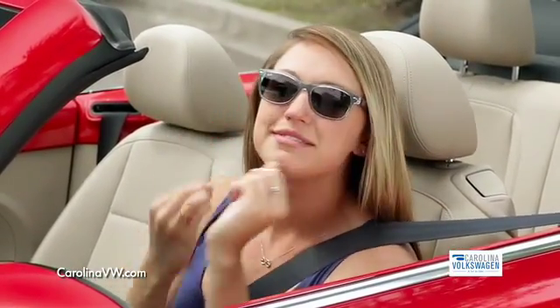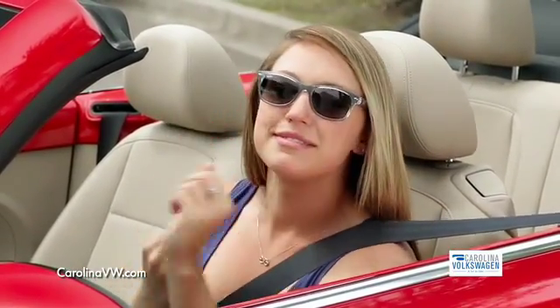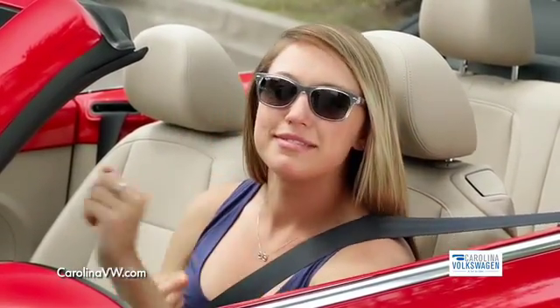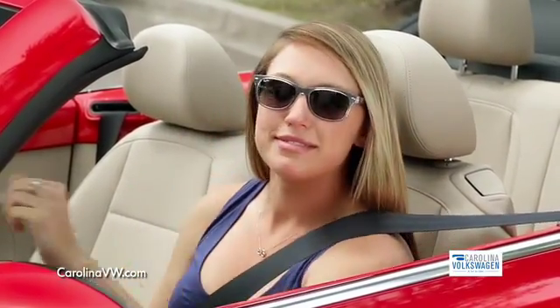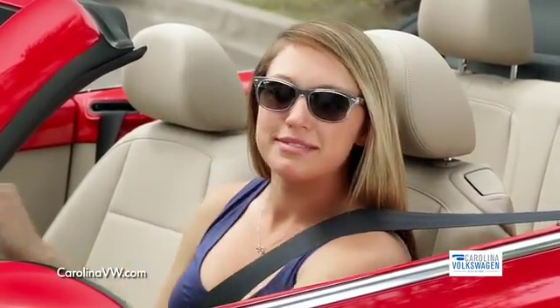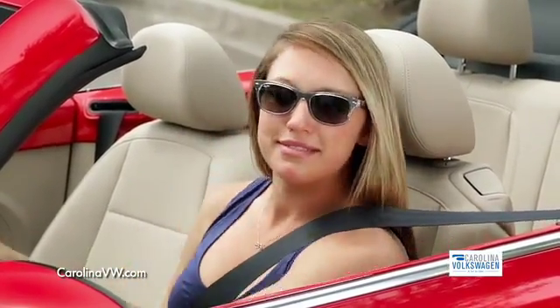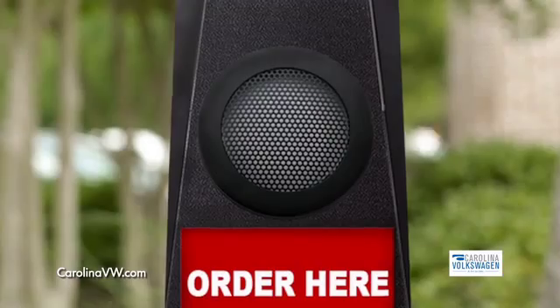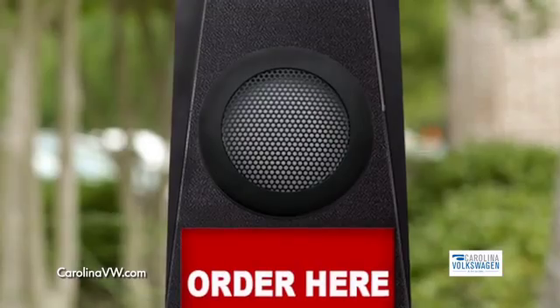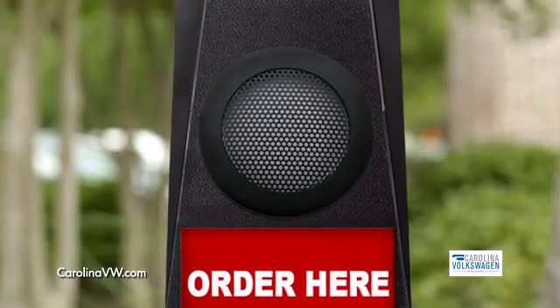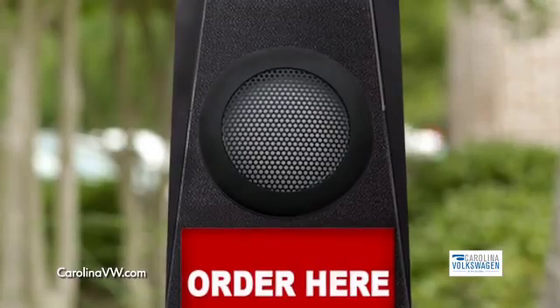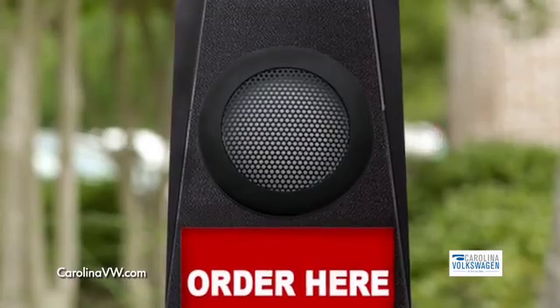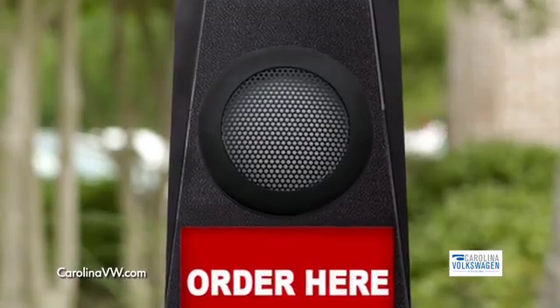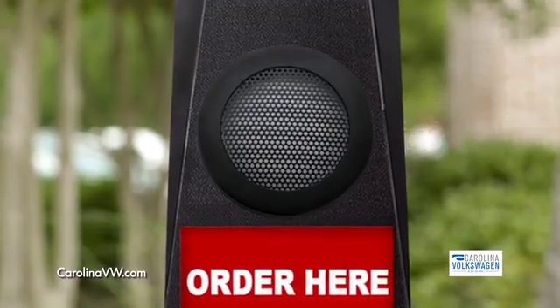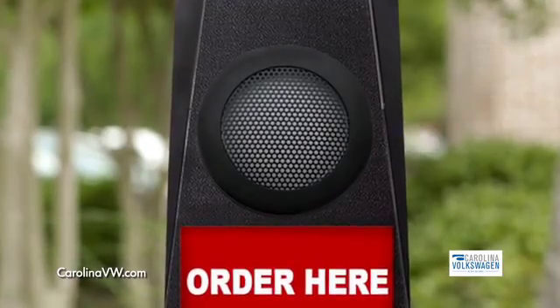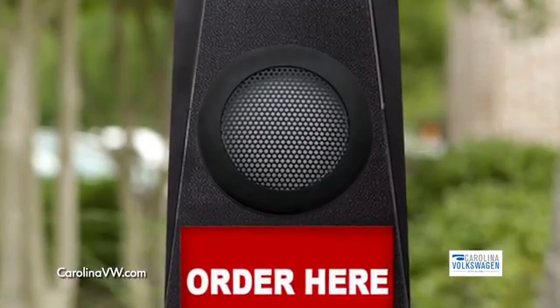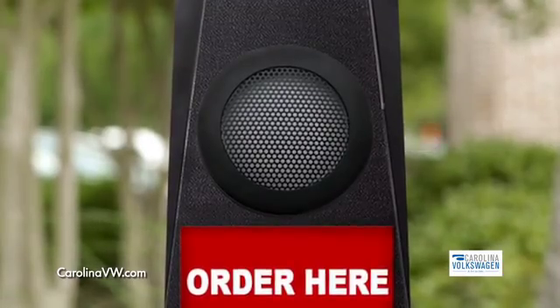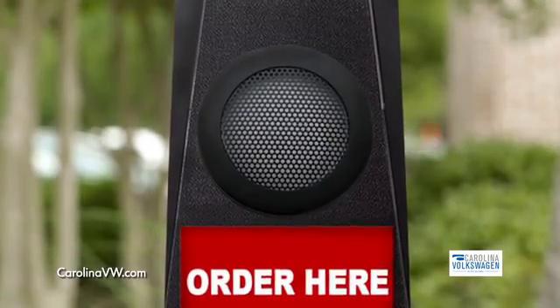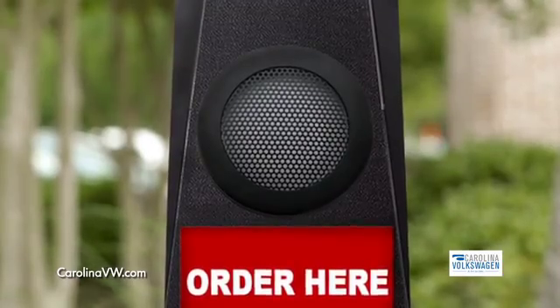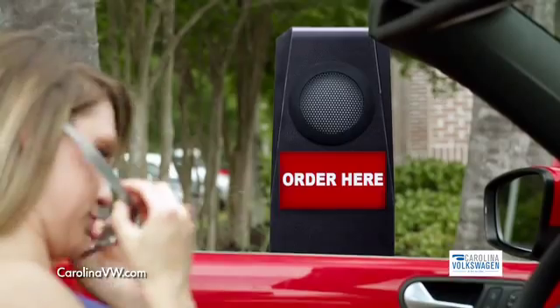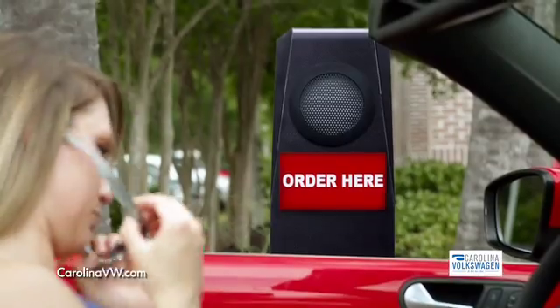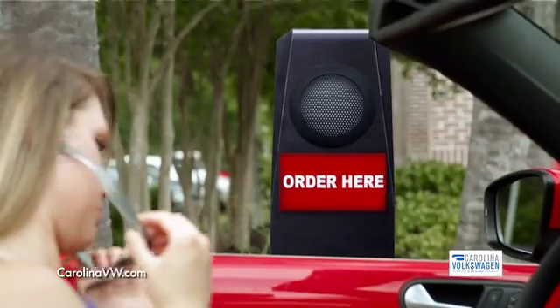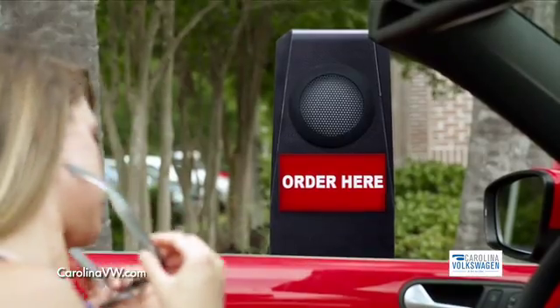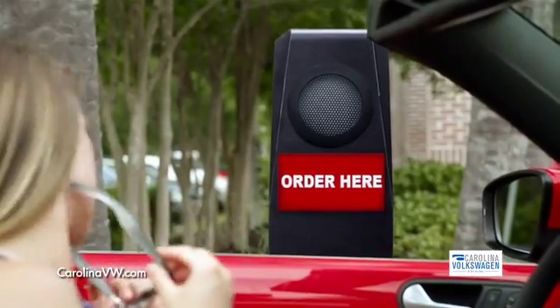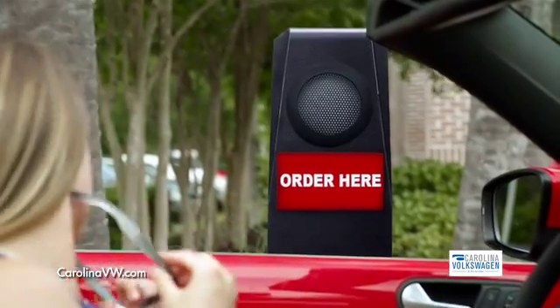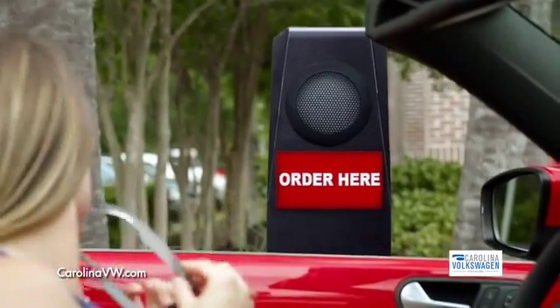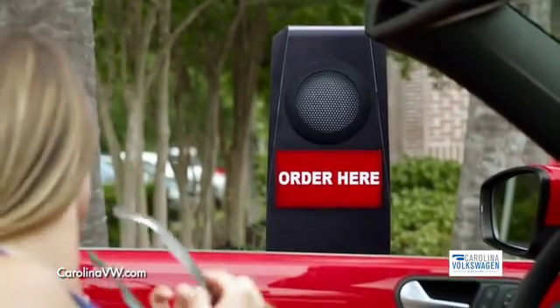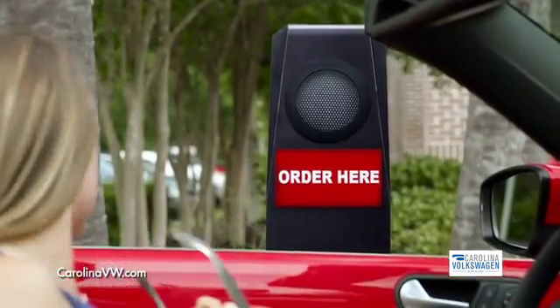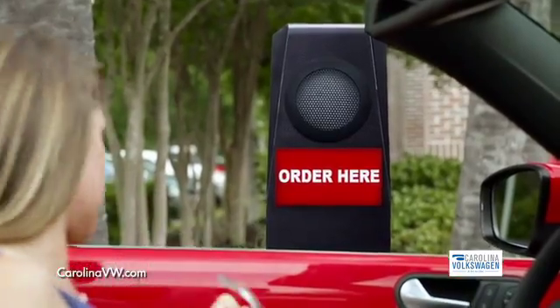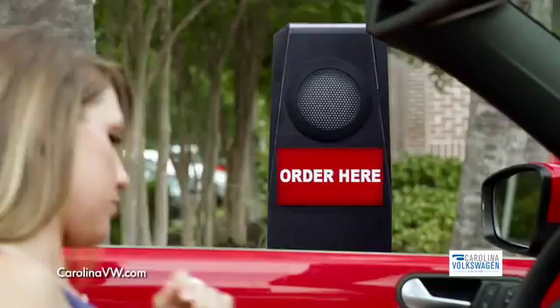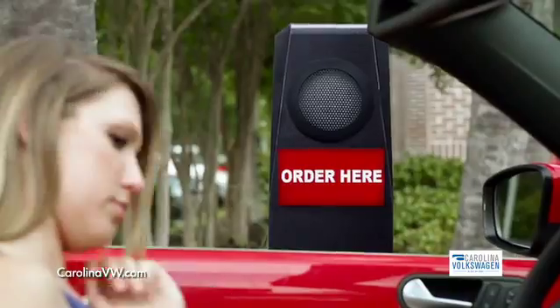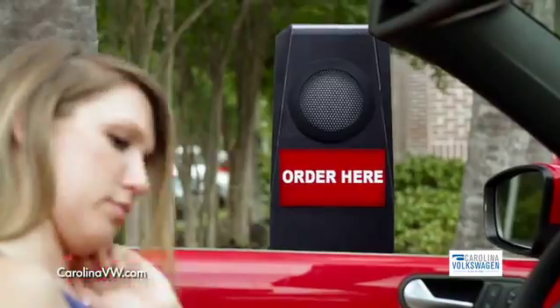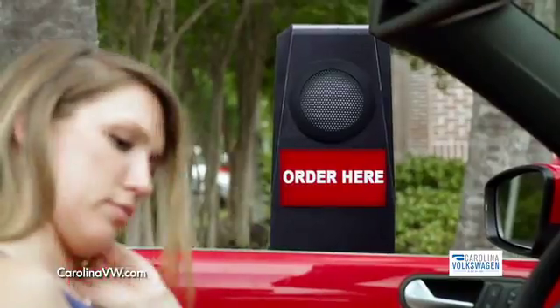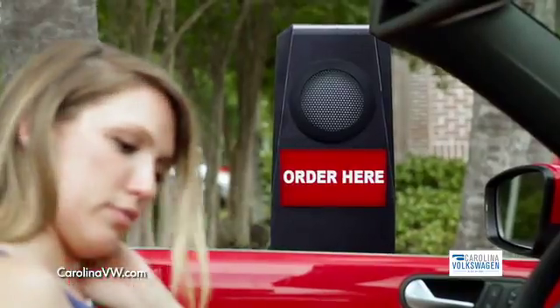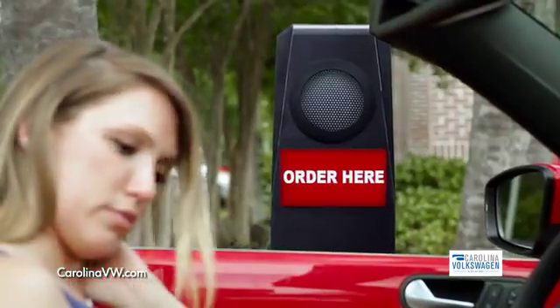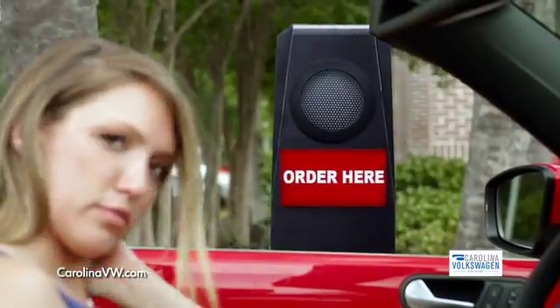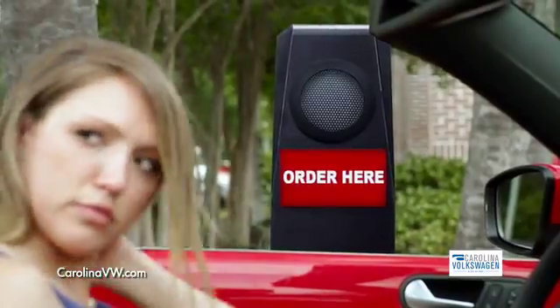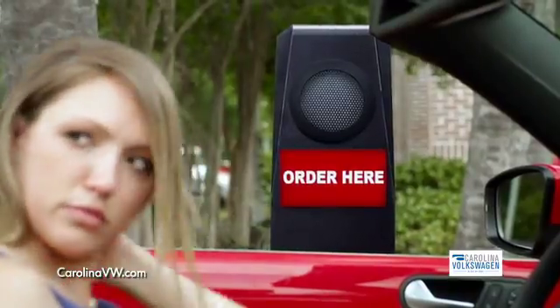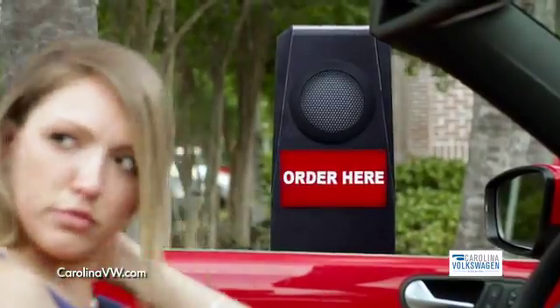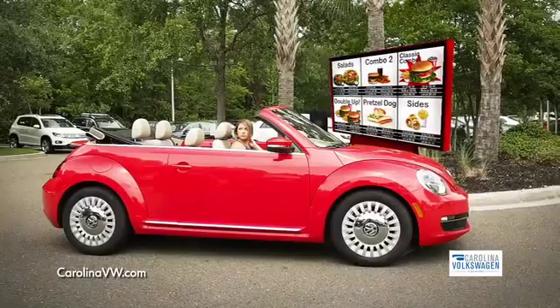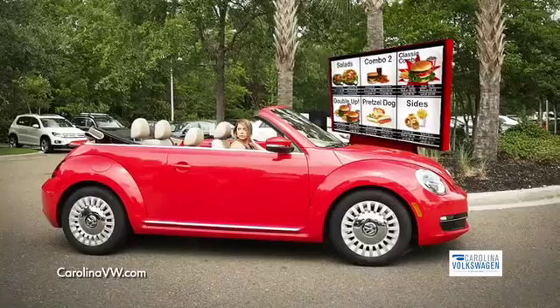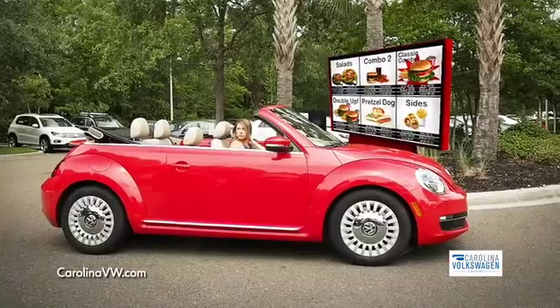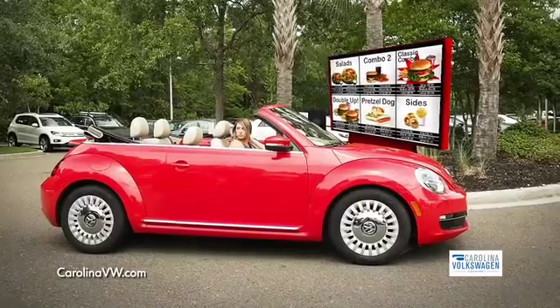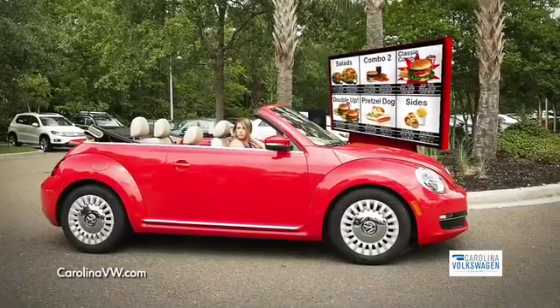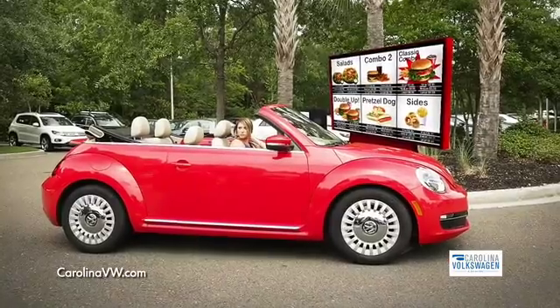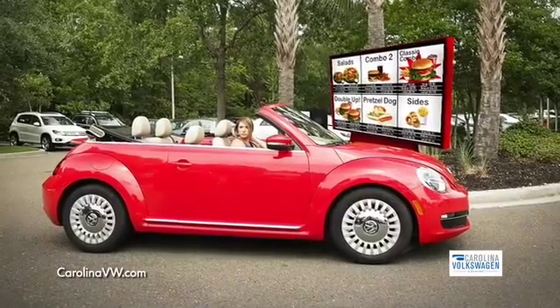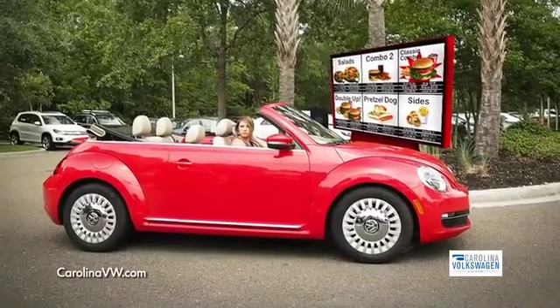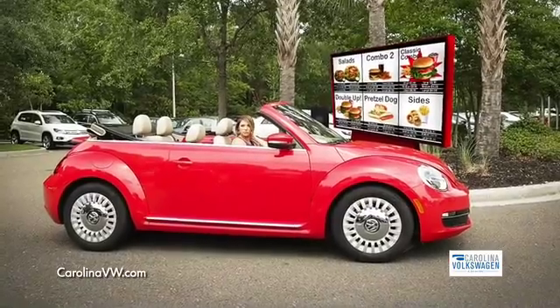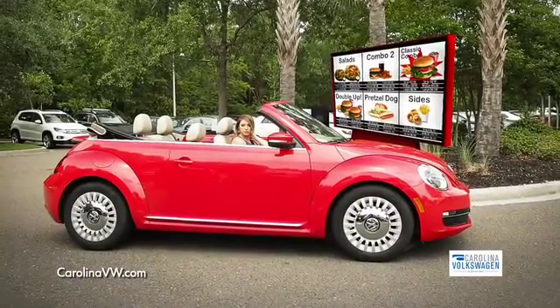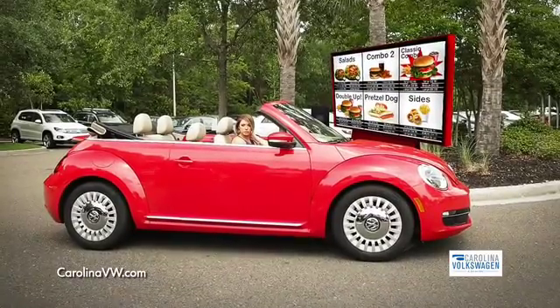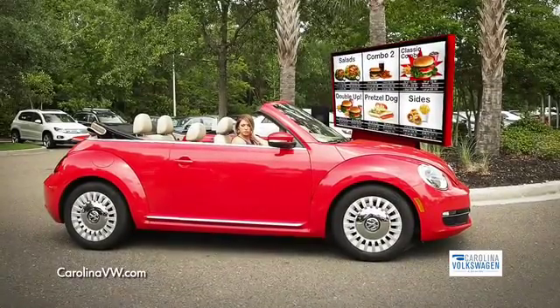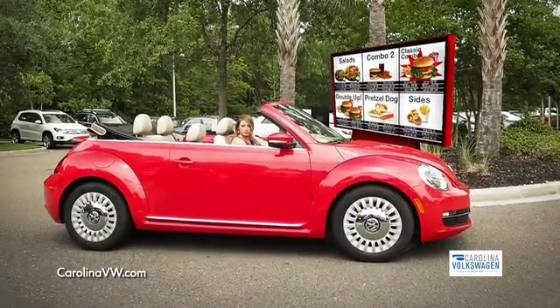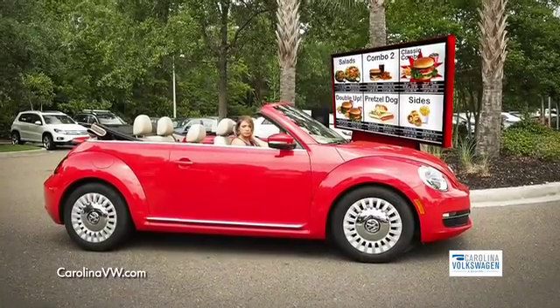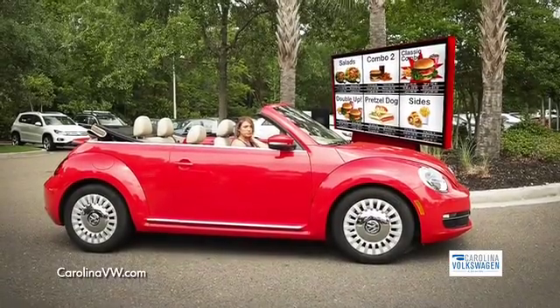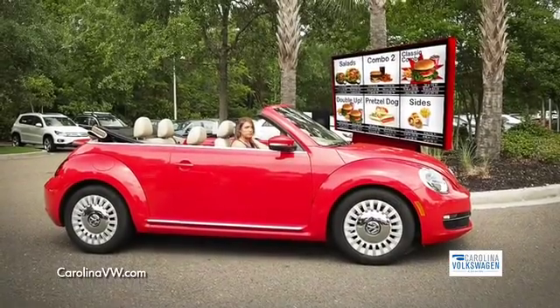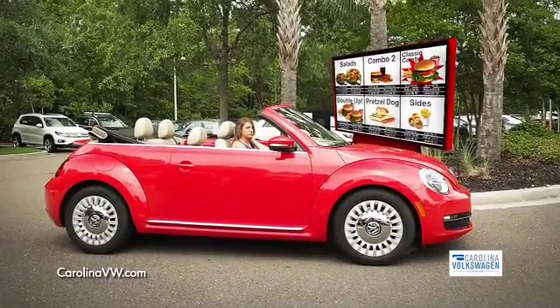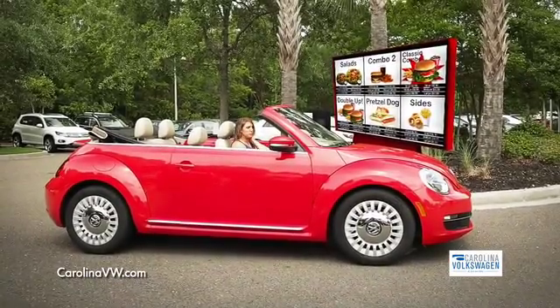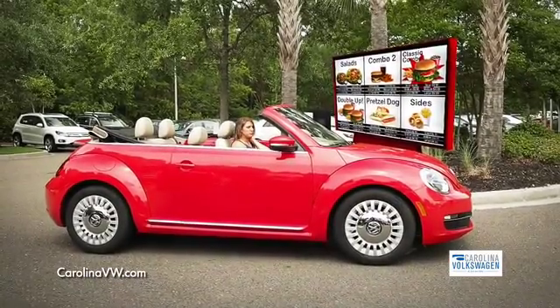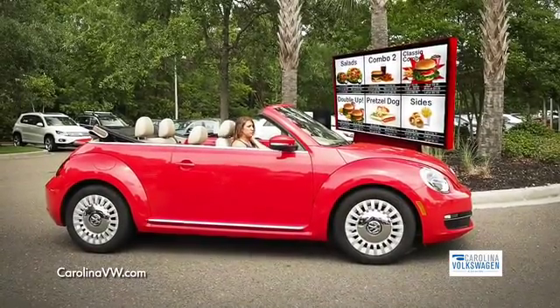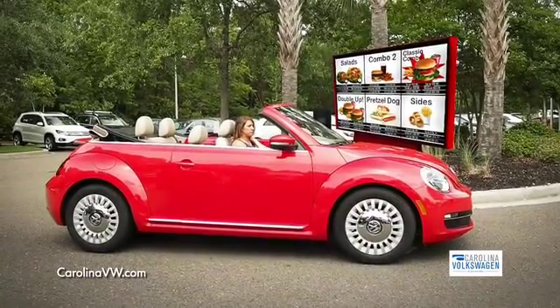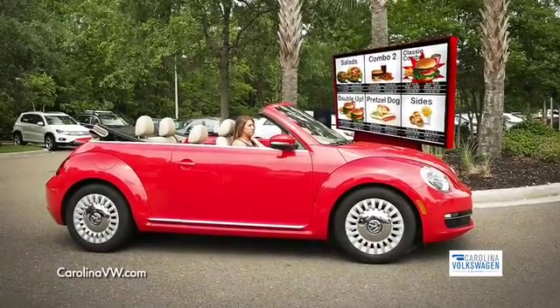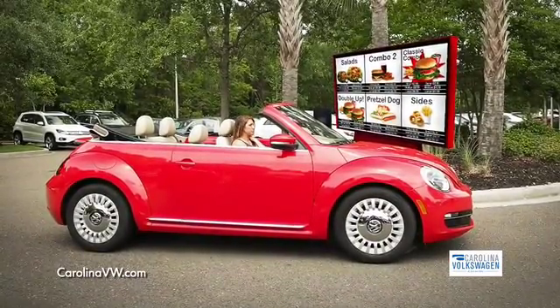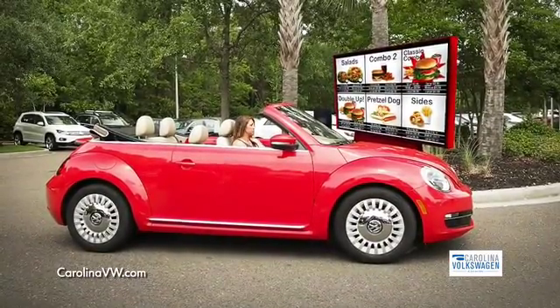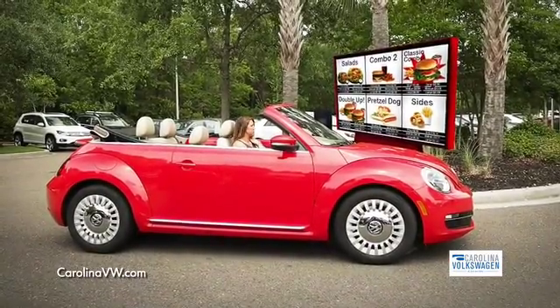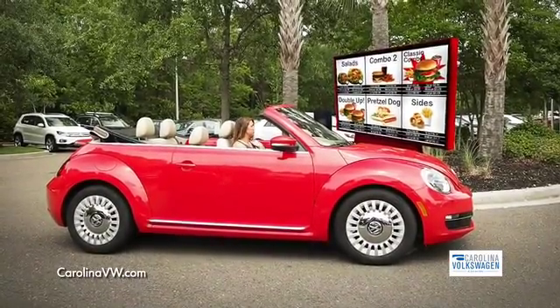Okay, that's one classic combo. Do you want cheese on that? Deals so good you'll want to share them with anyone or anything. Hello?